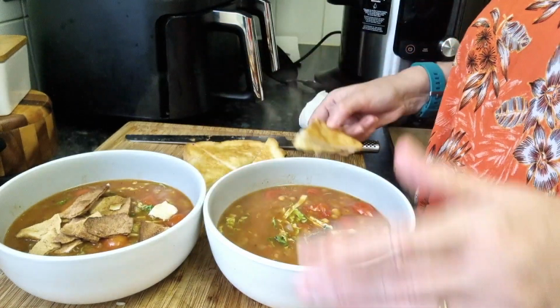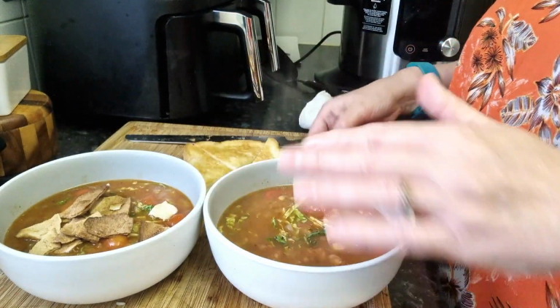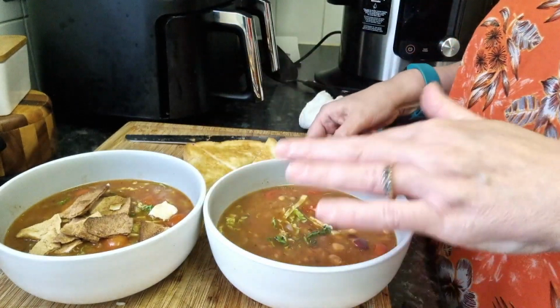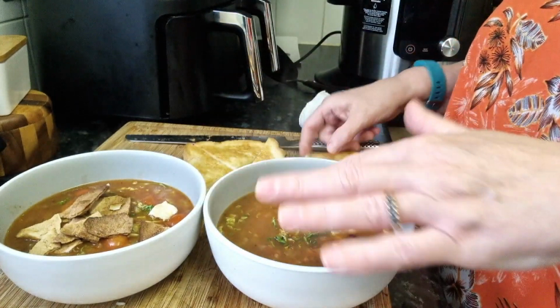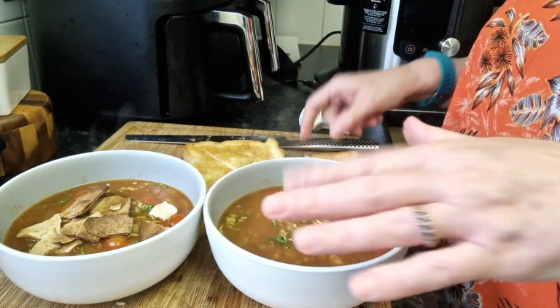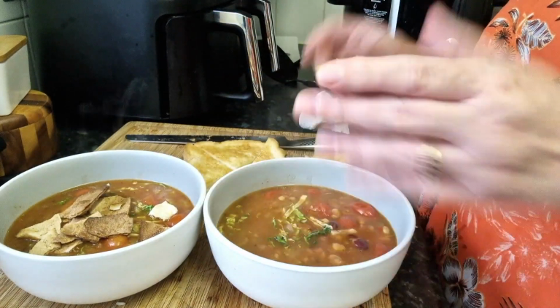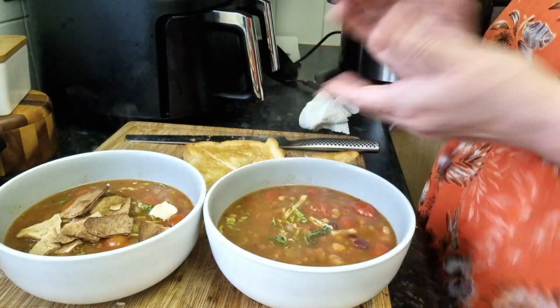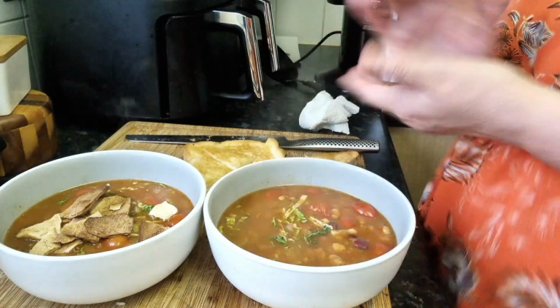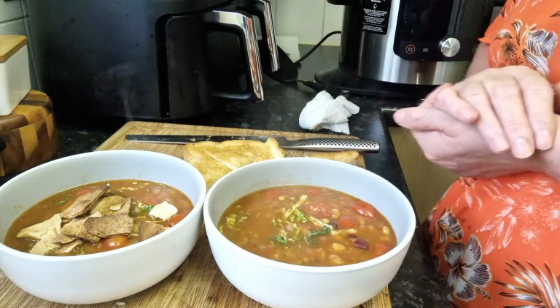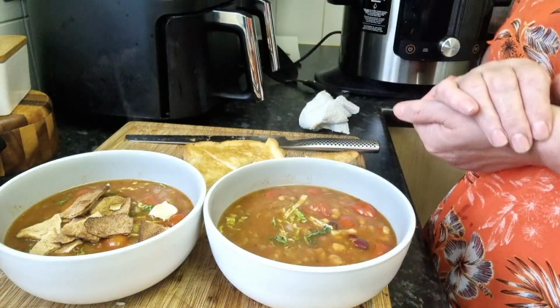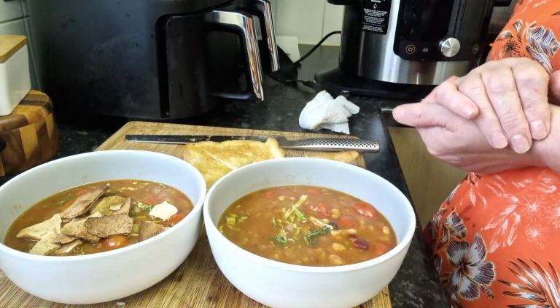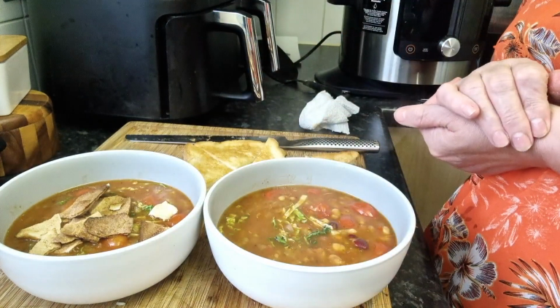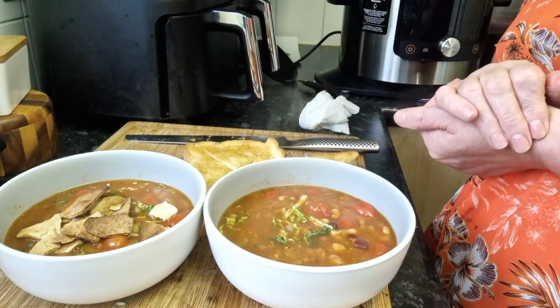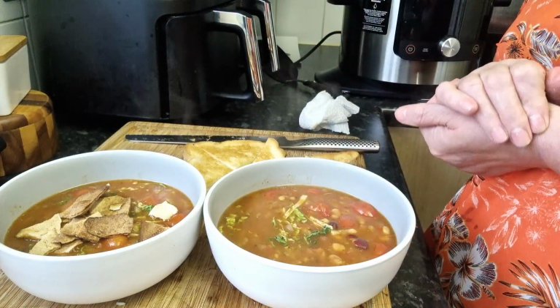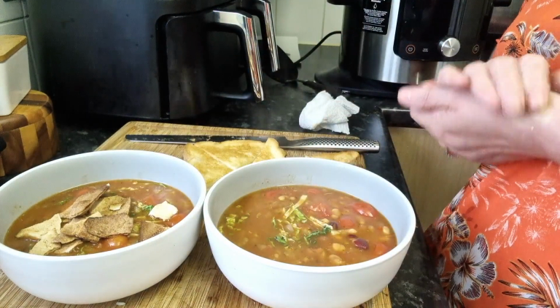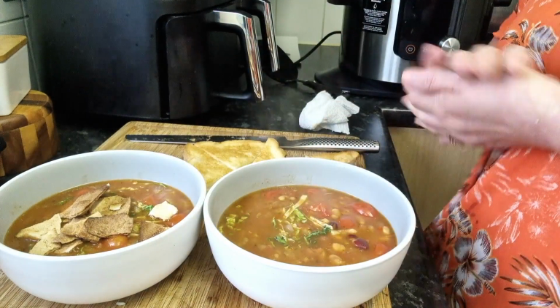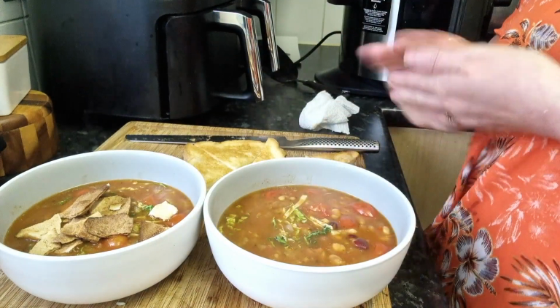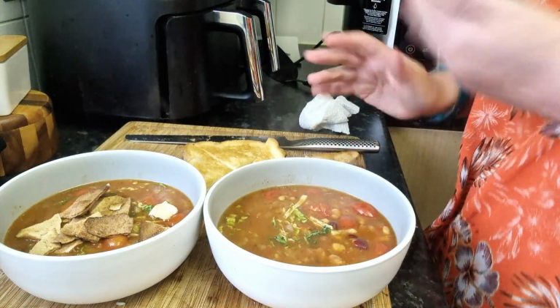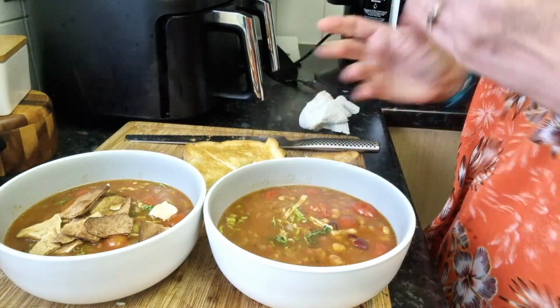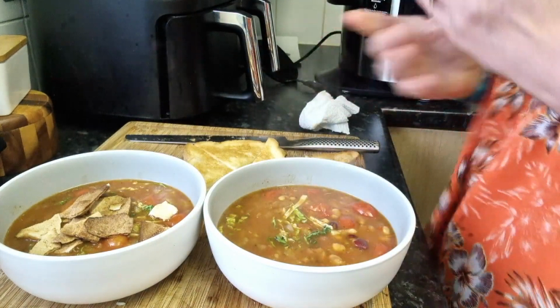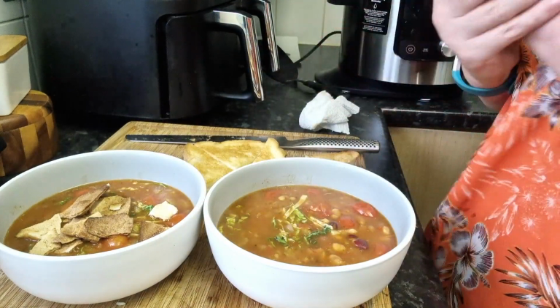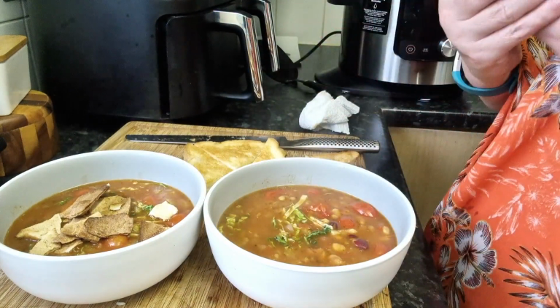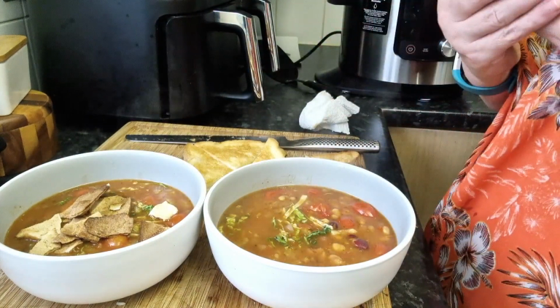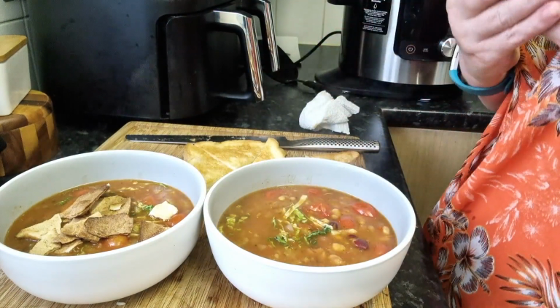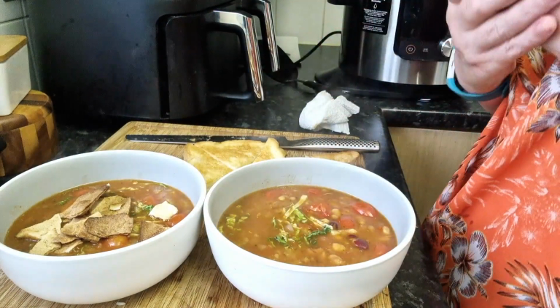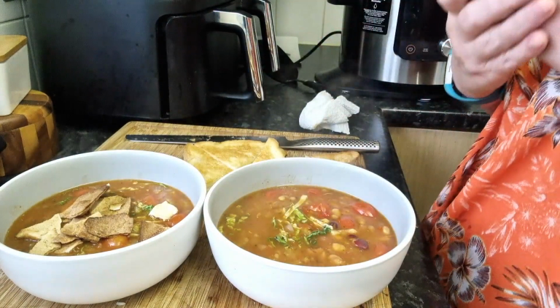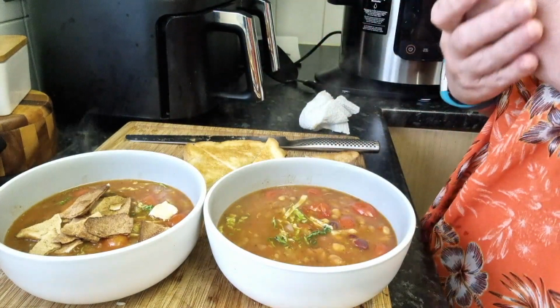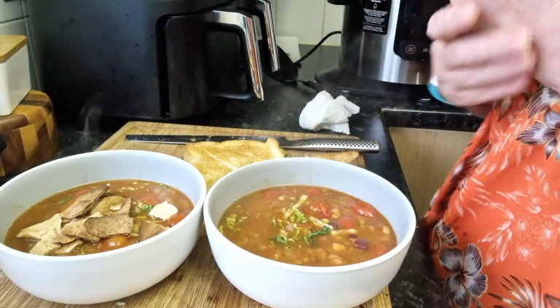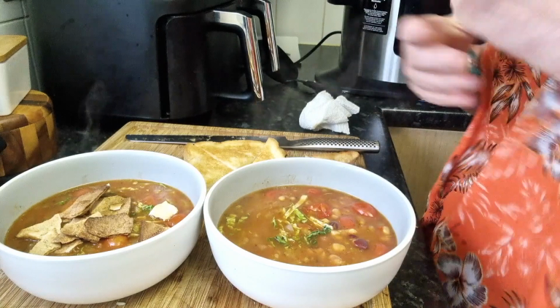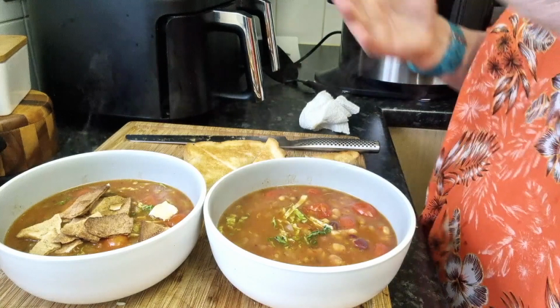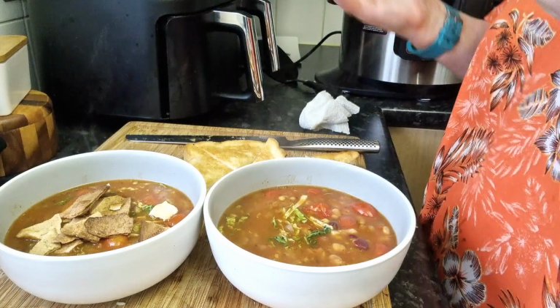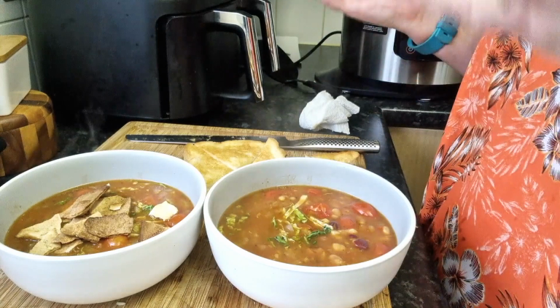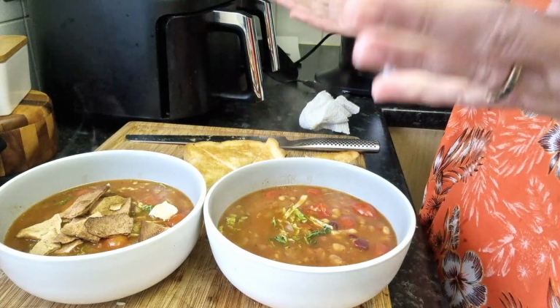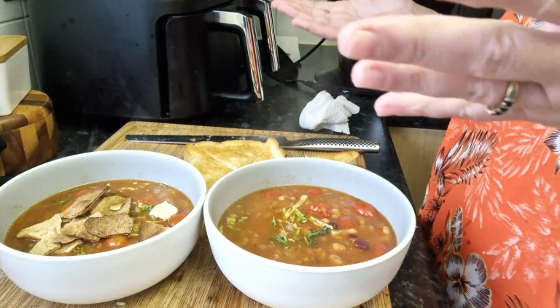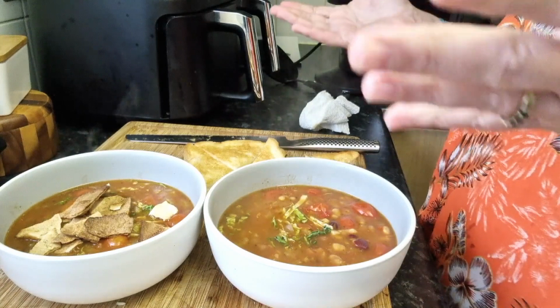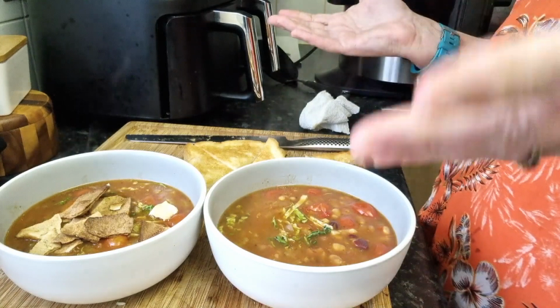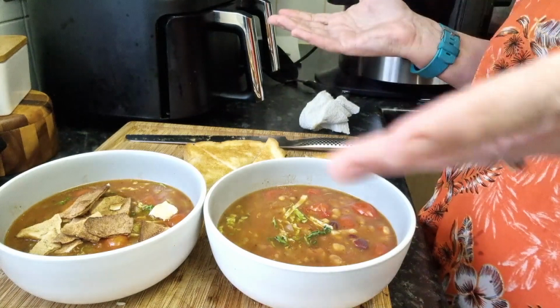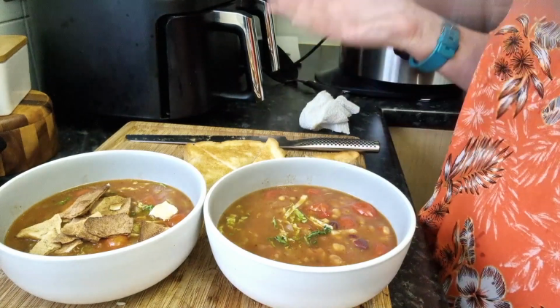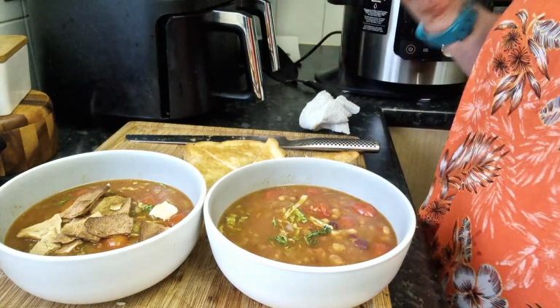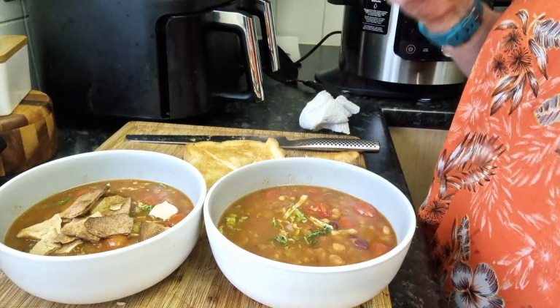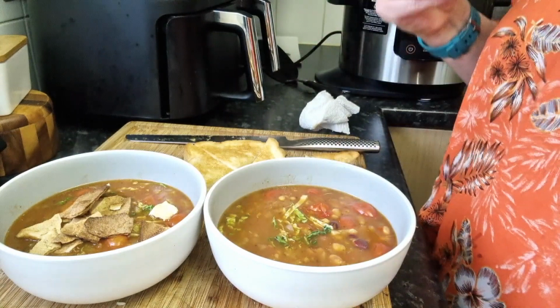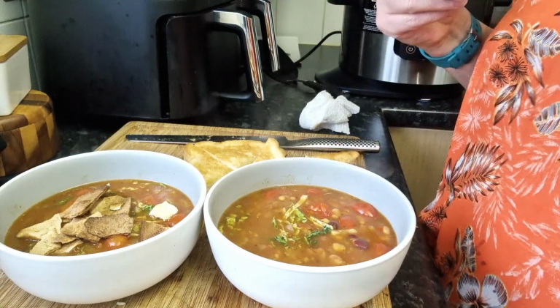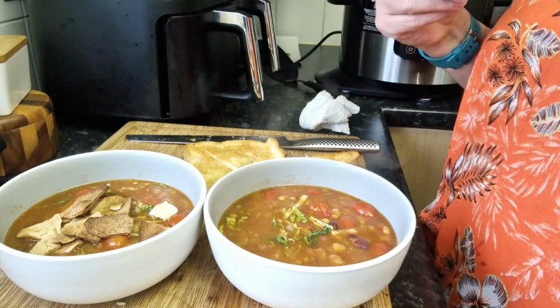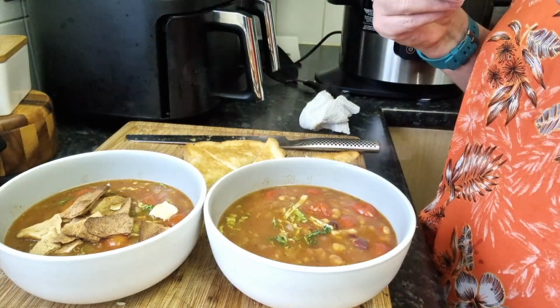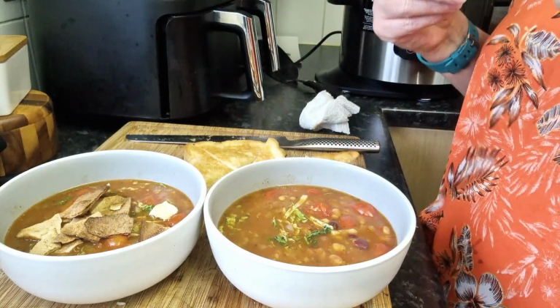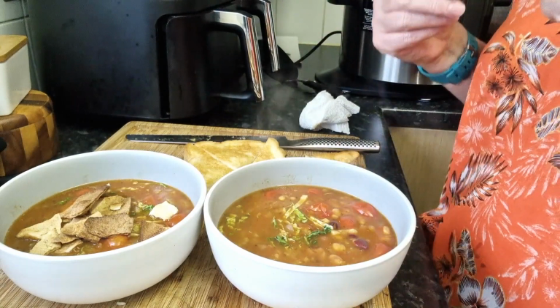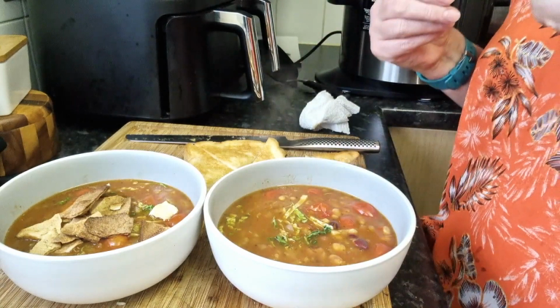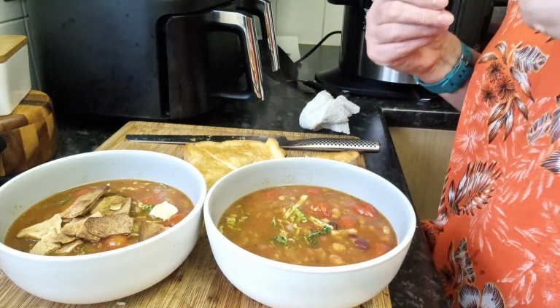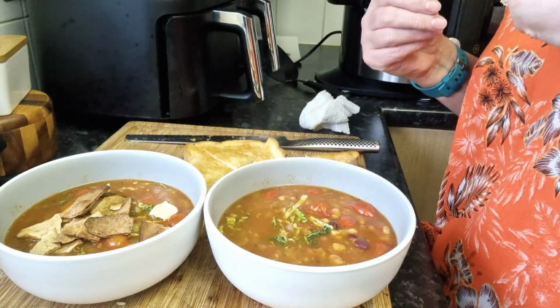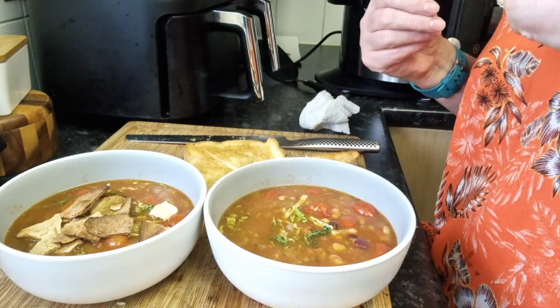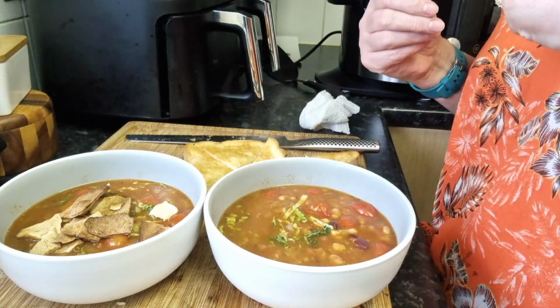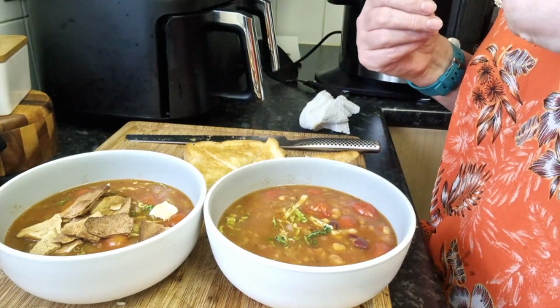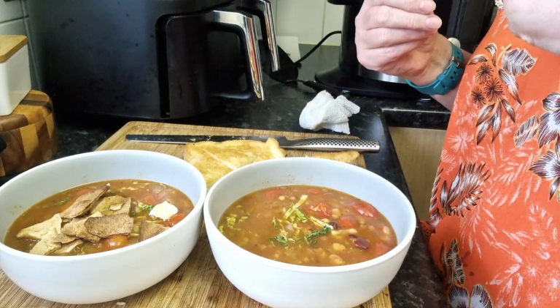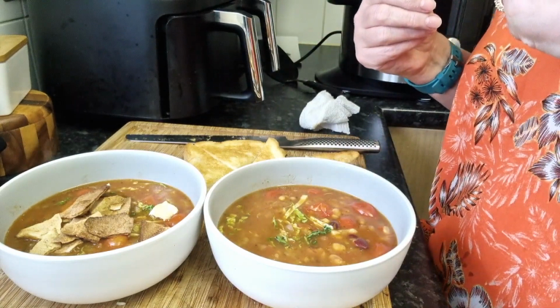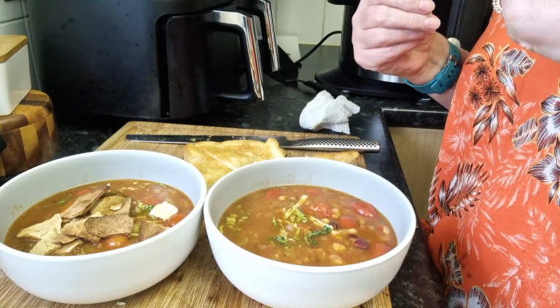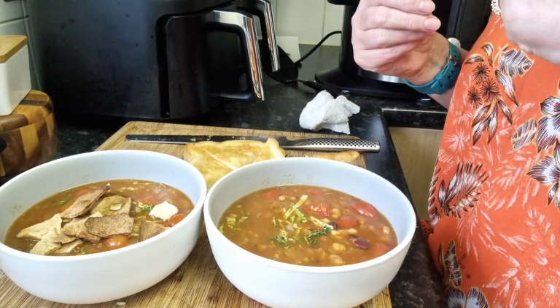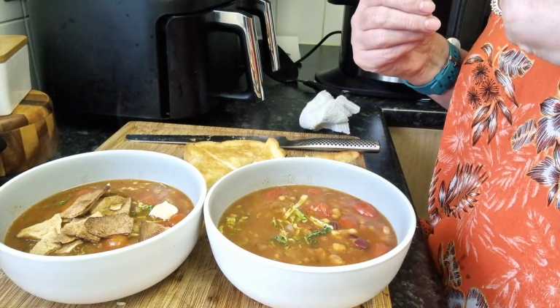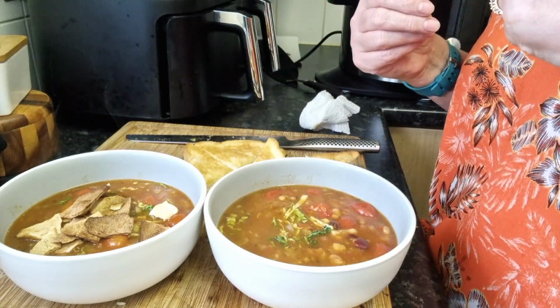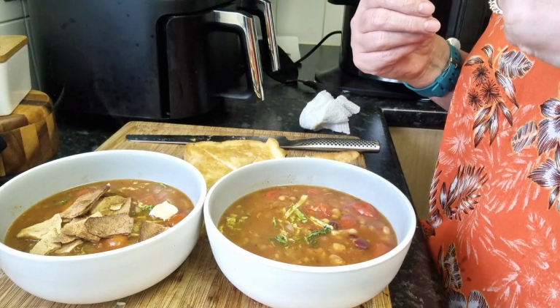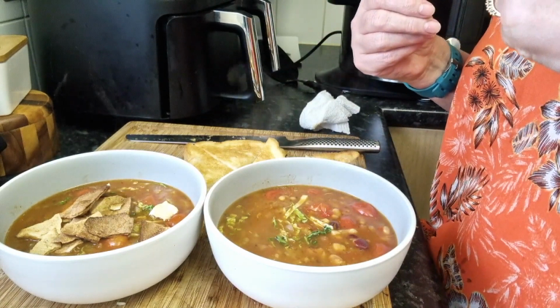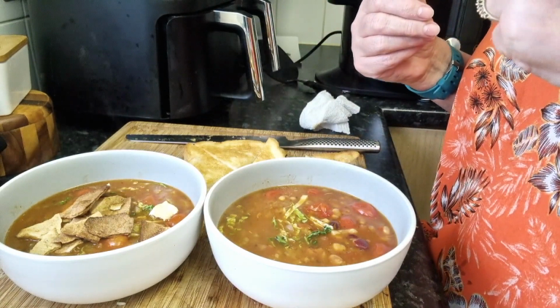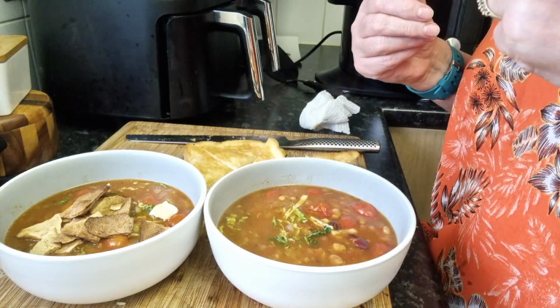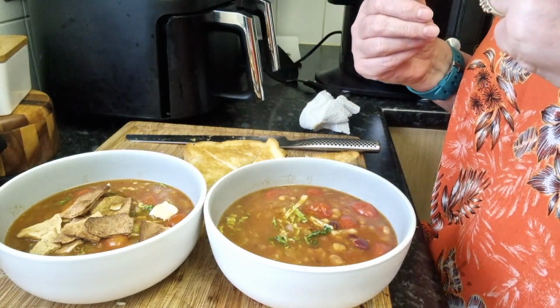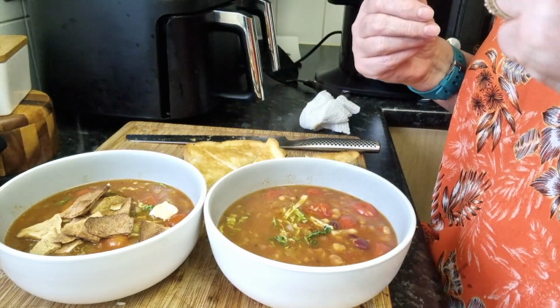That's how easy a taco bean soup is to make. We'll obviously be back with the taste.